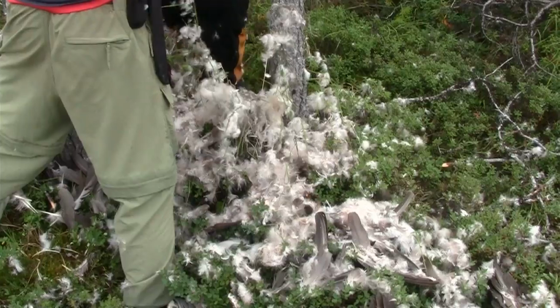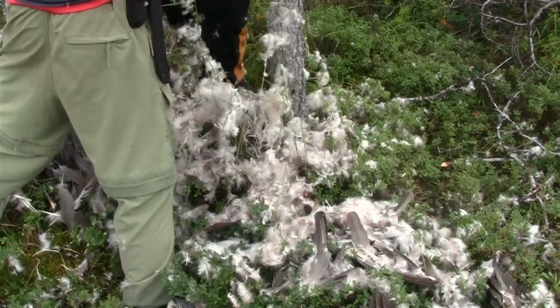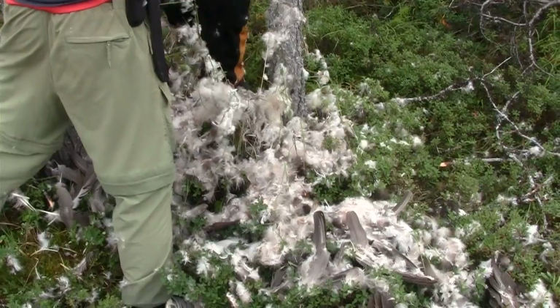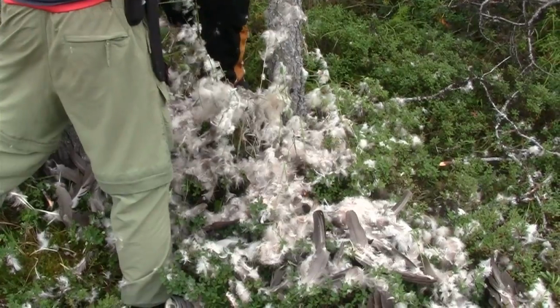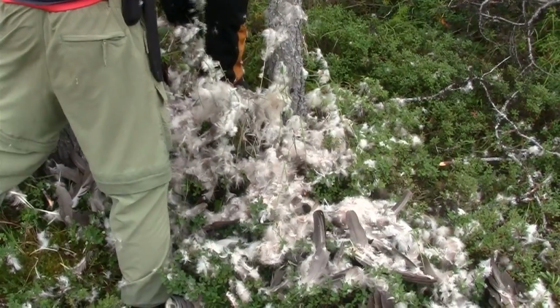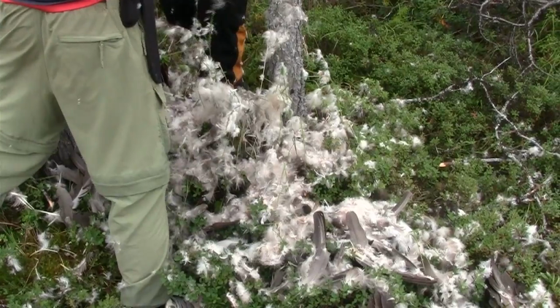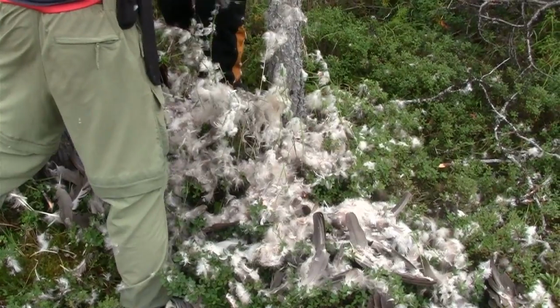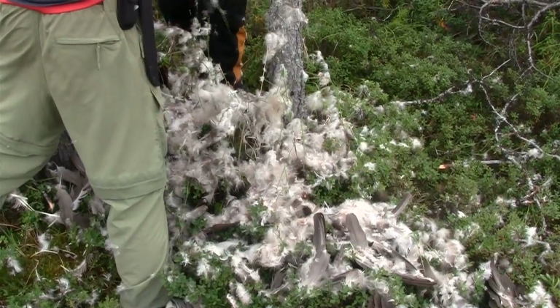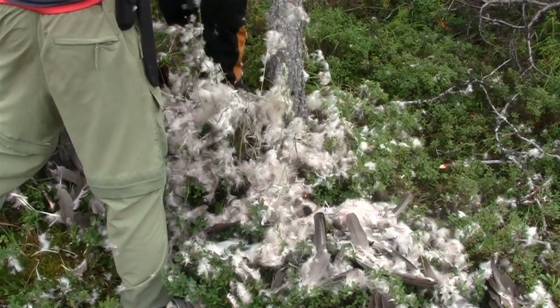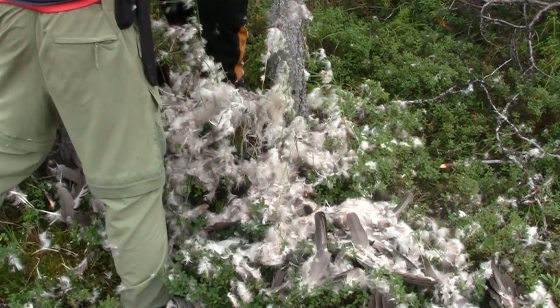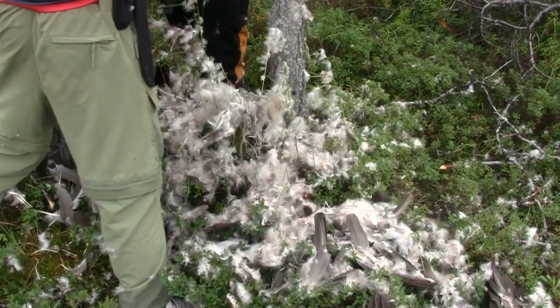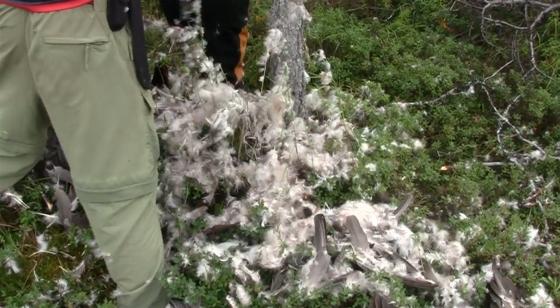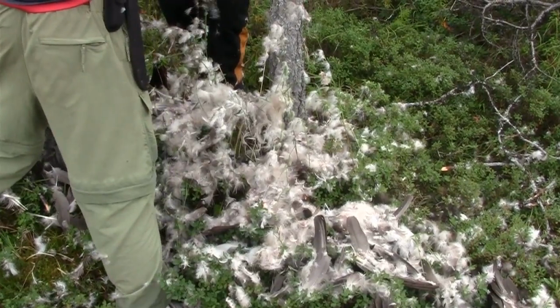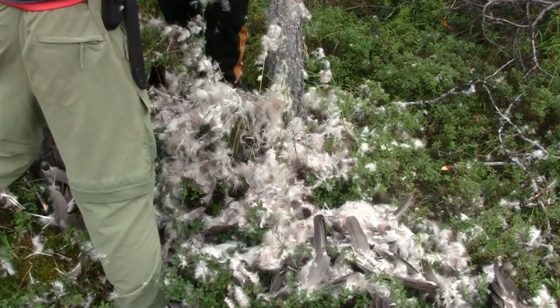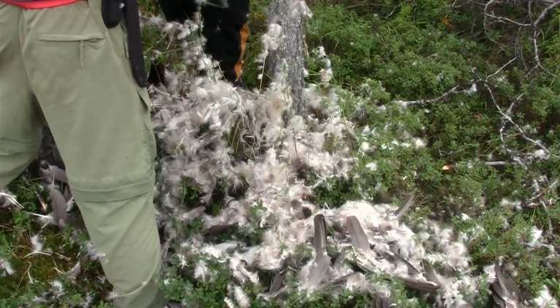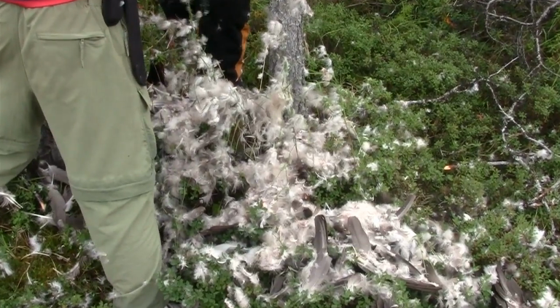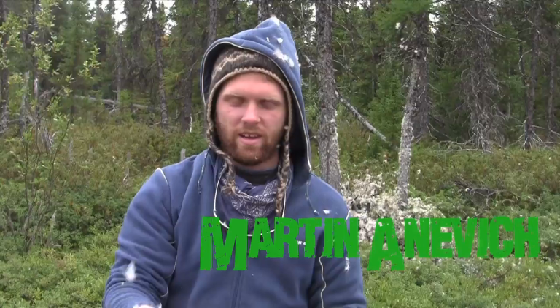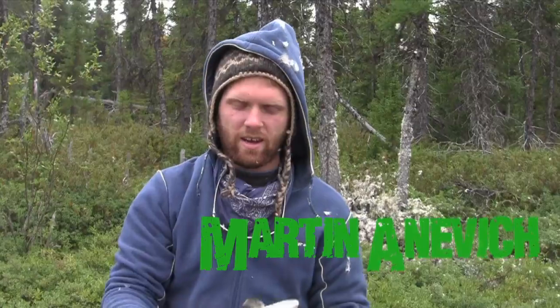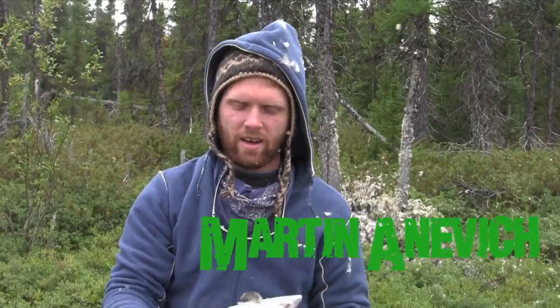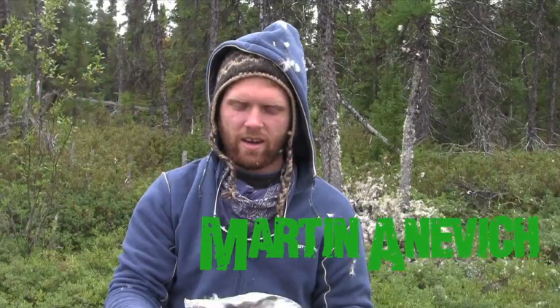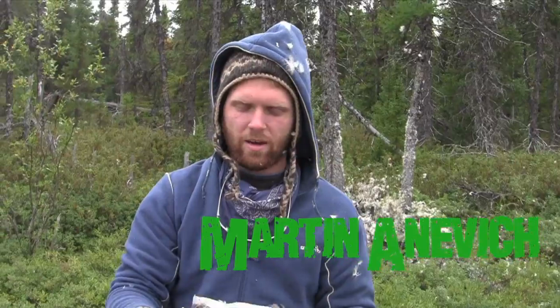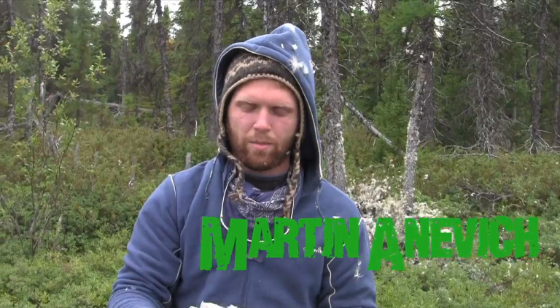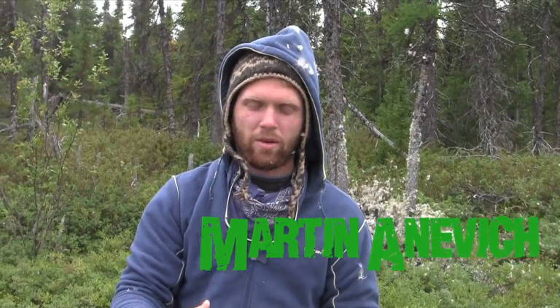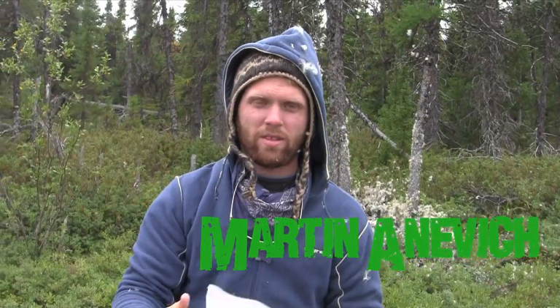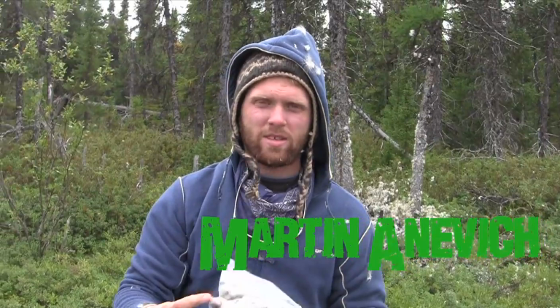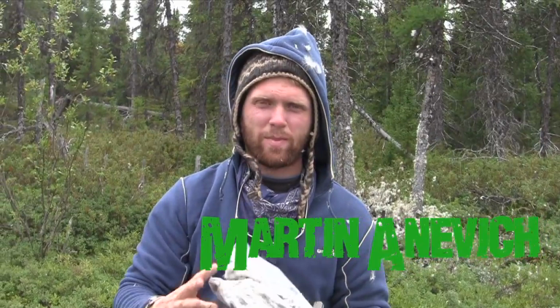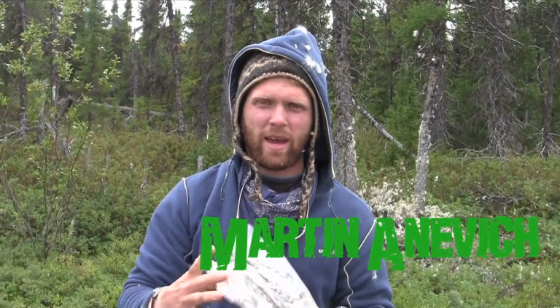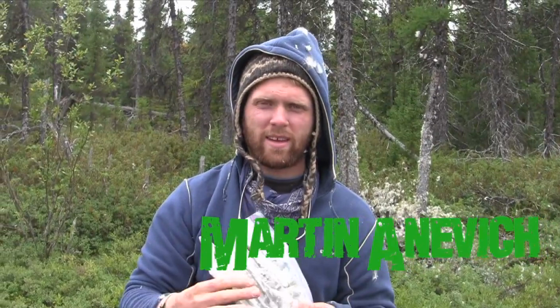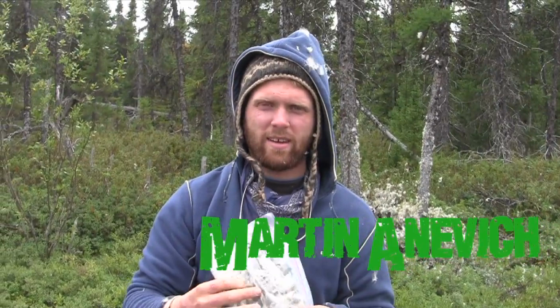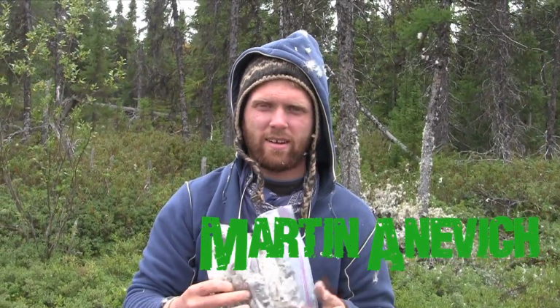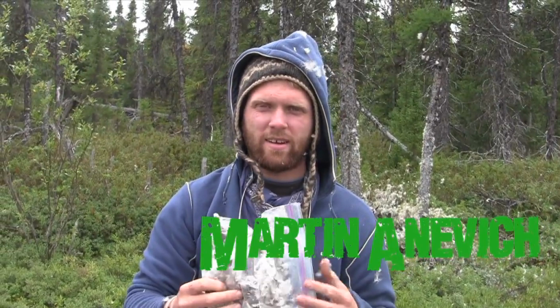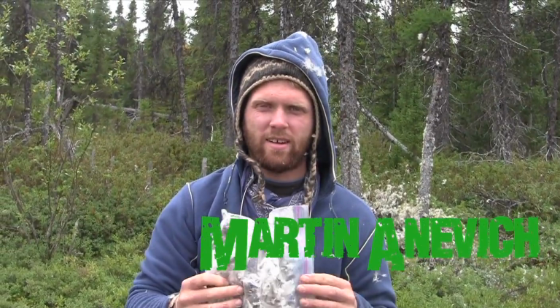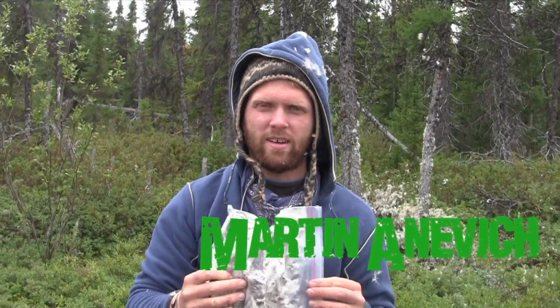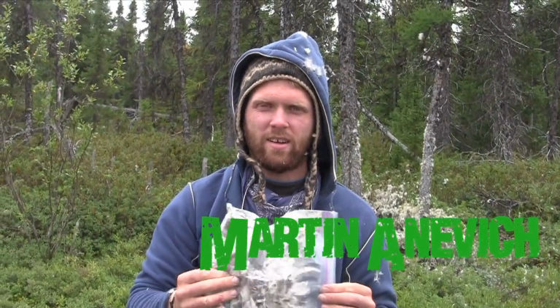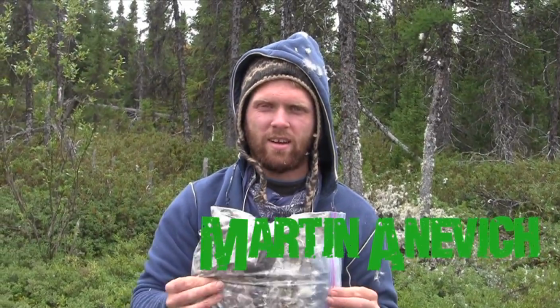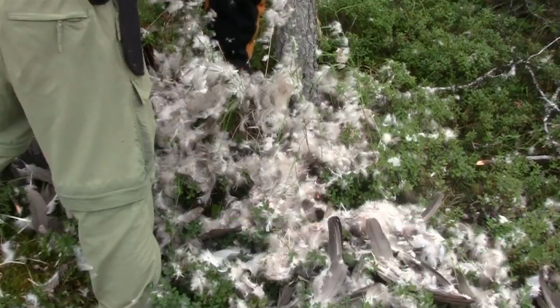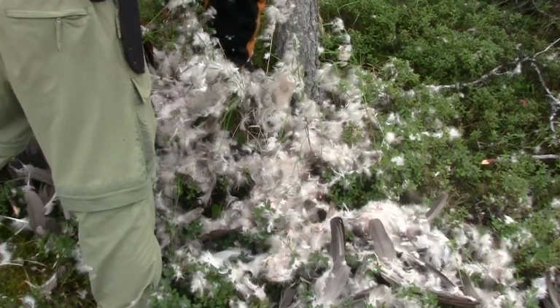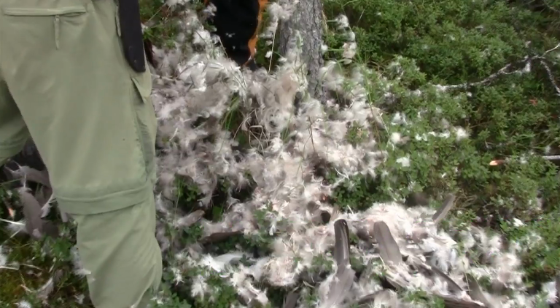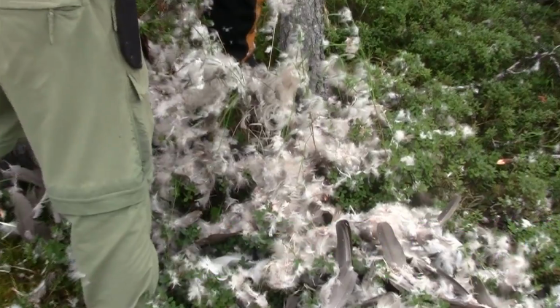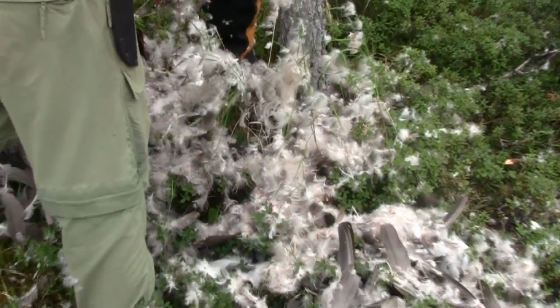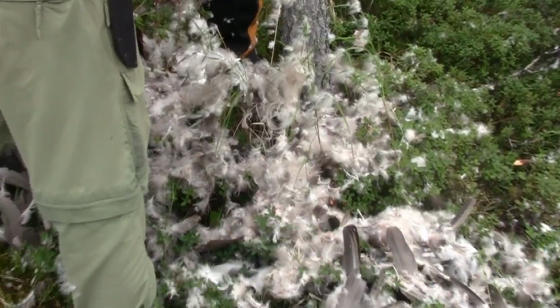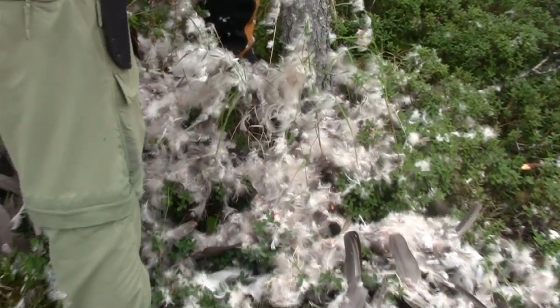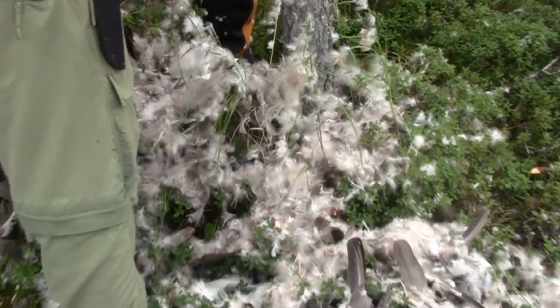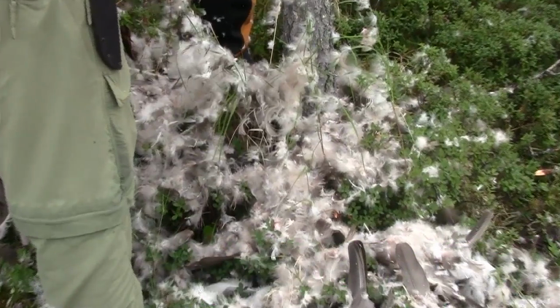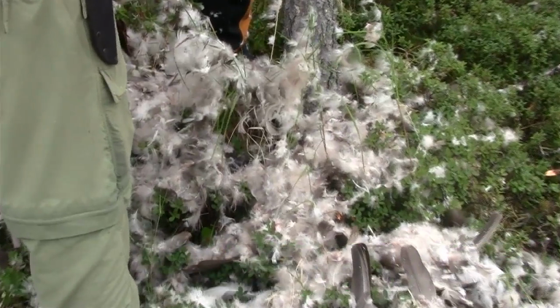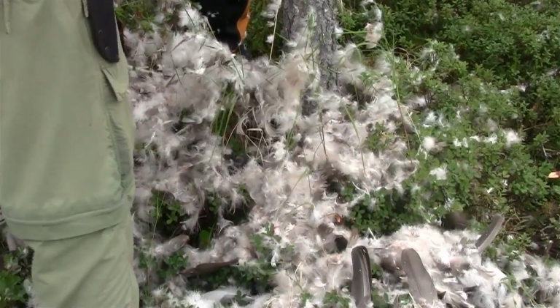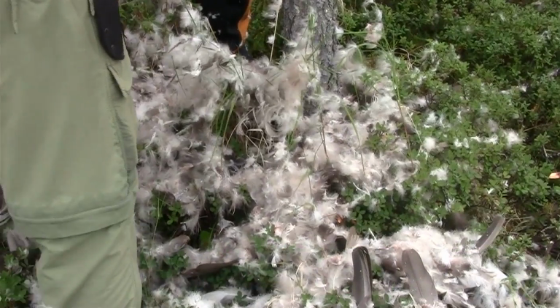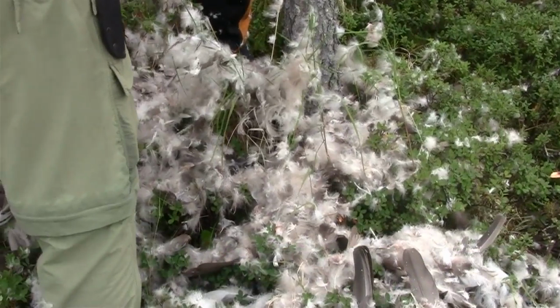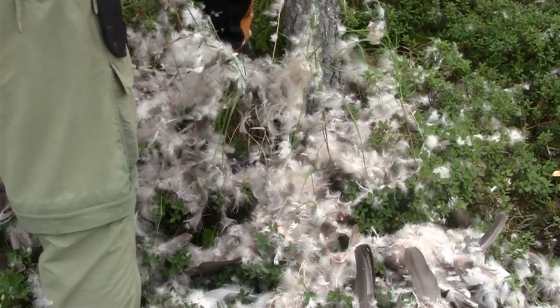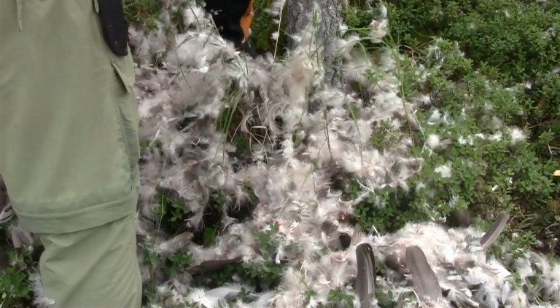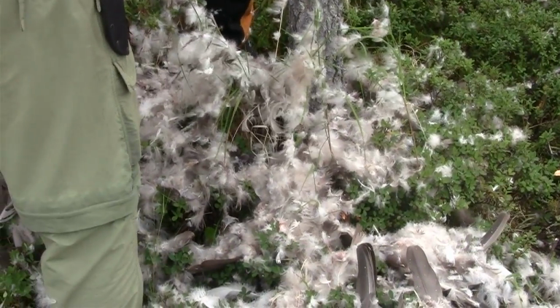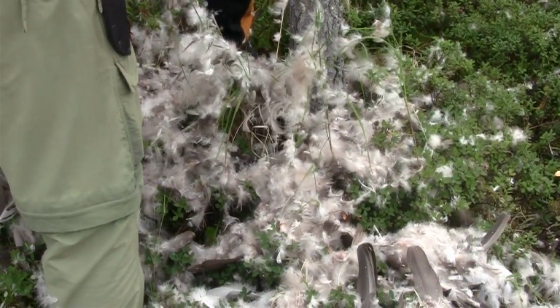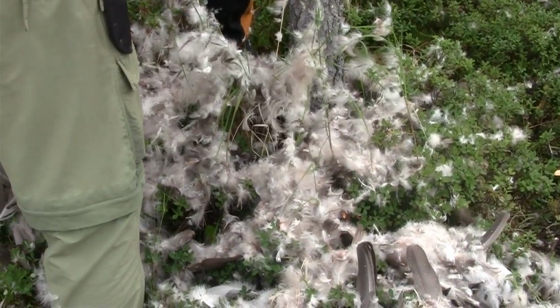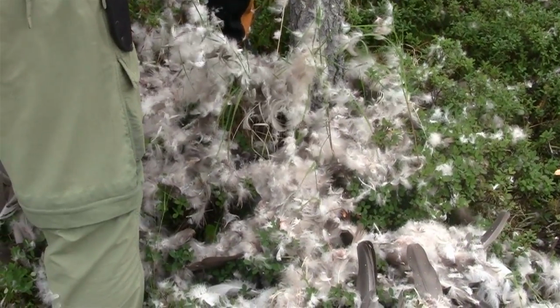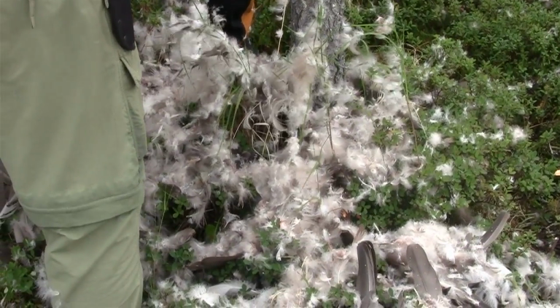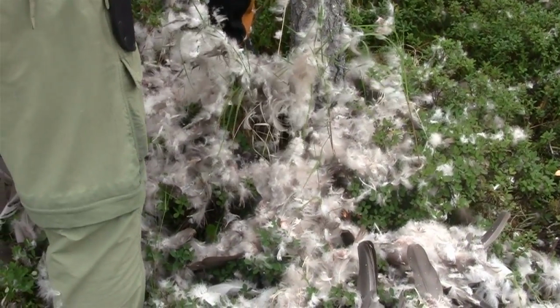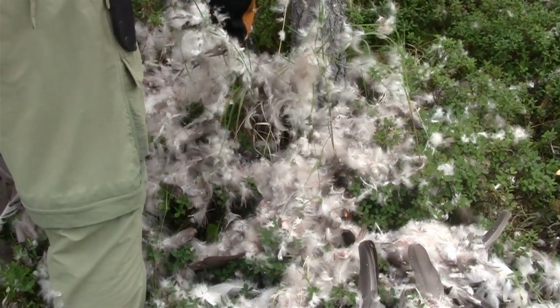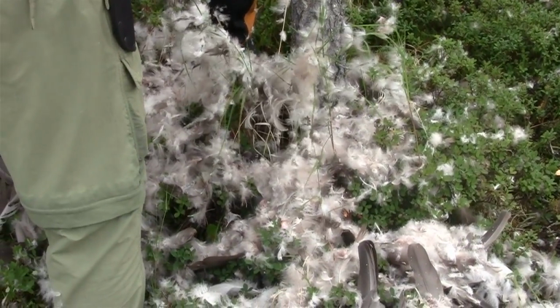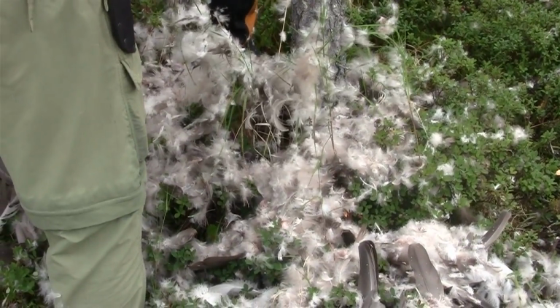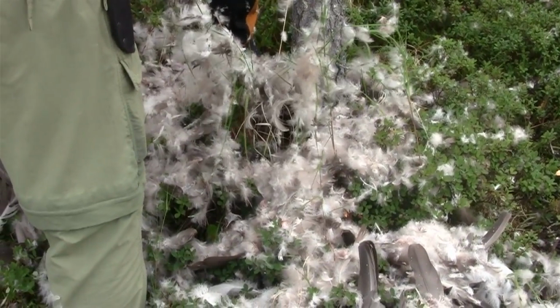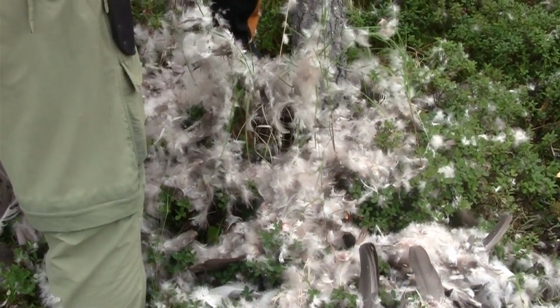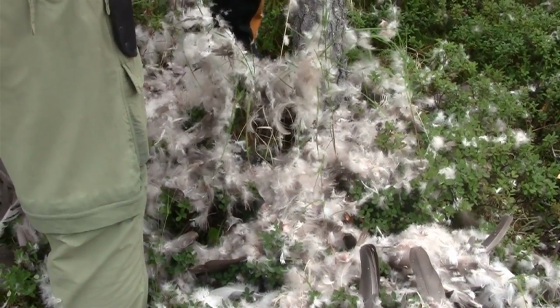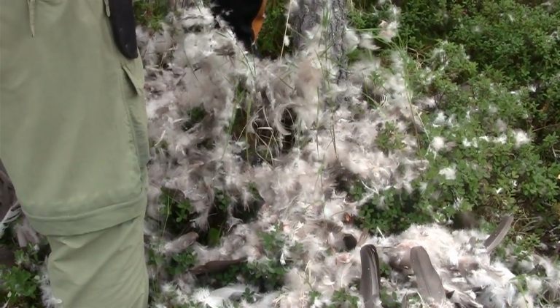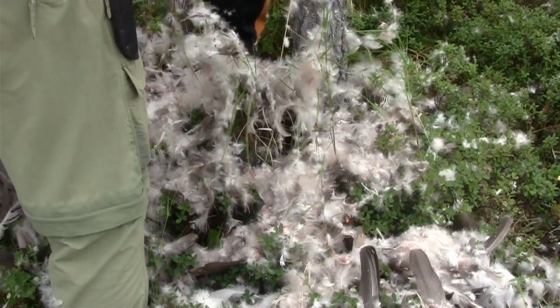Pick up the remains — got all the feathers — put it in this bag here. Possibly I'm gonna make a hat out of it, might make a pillow, something like that.